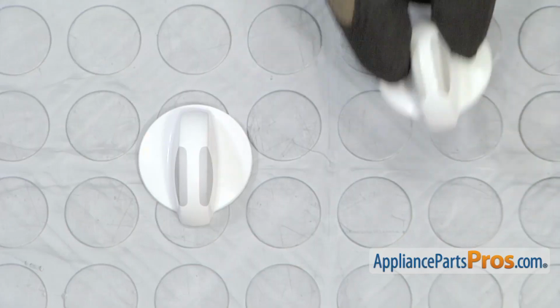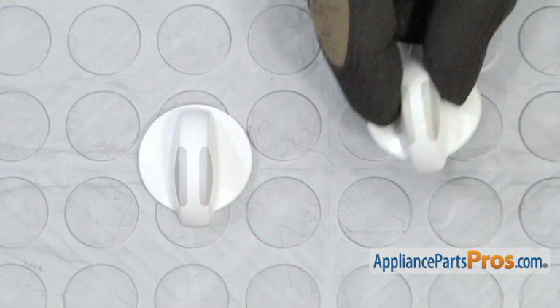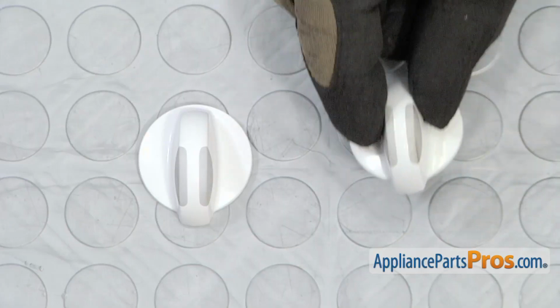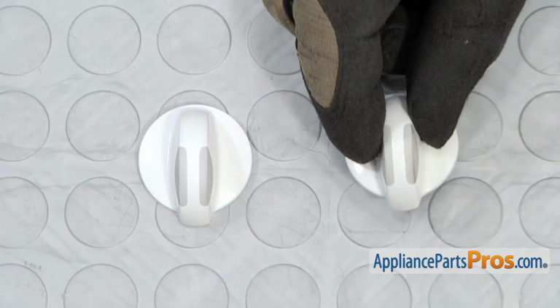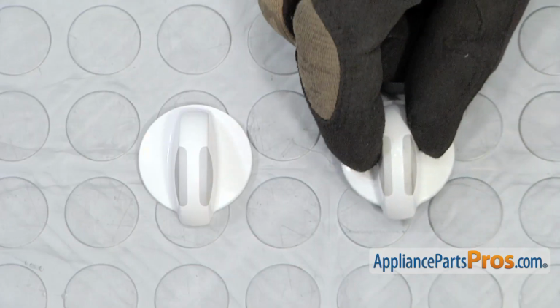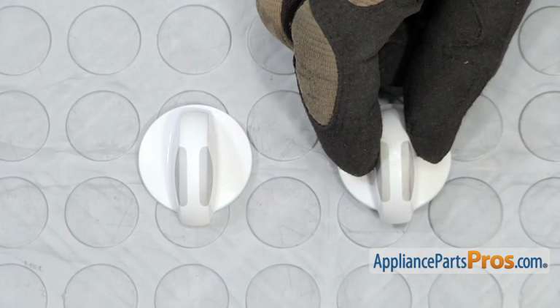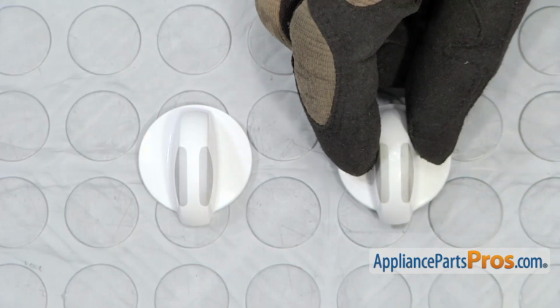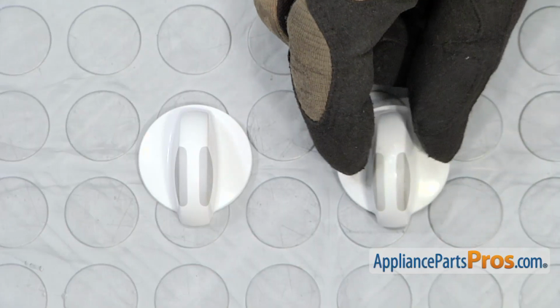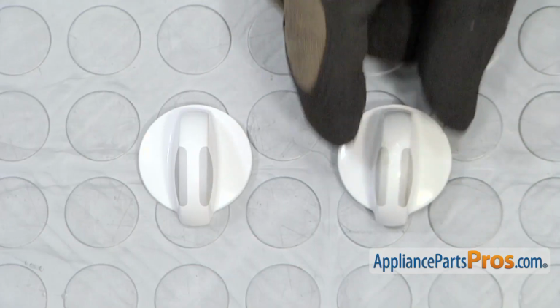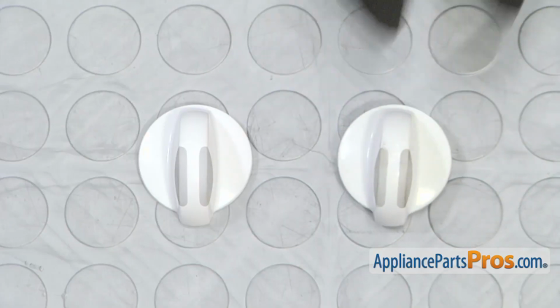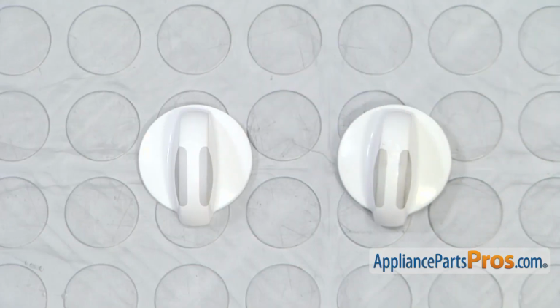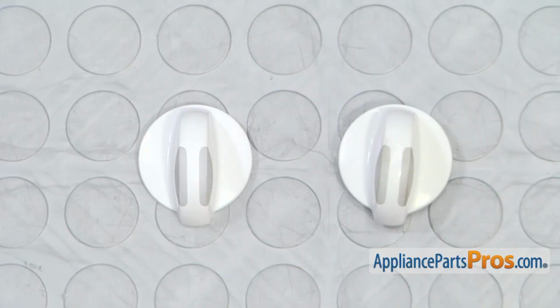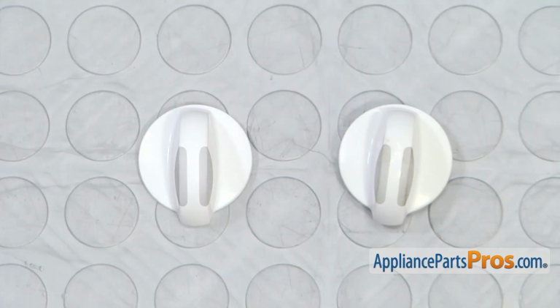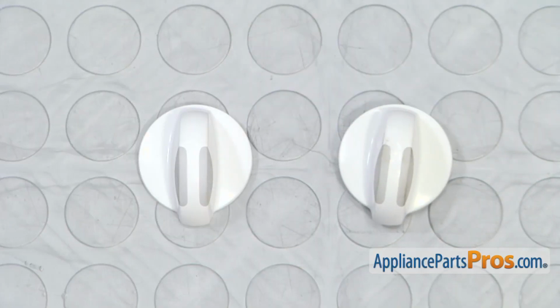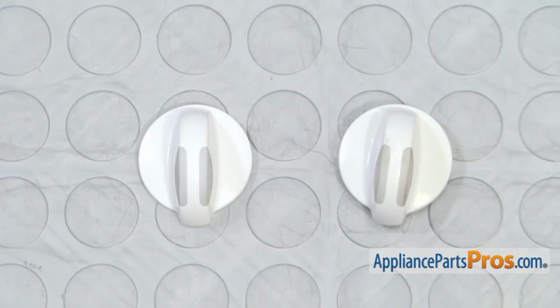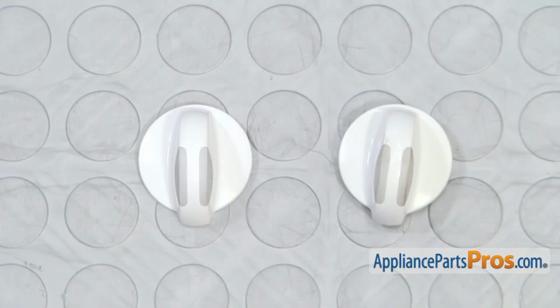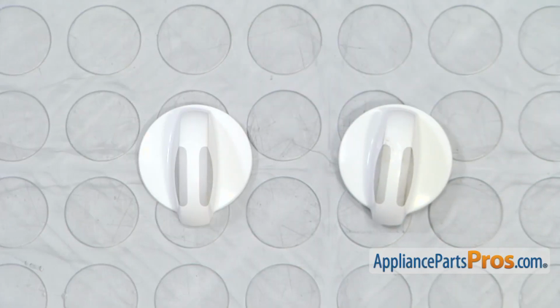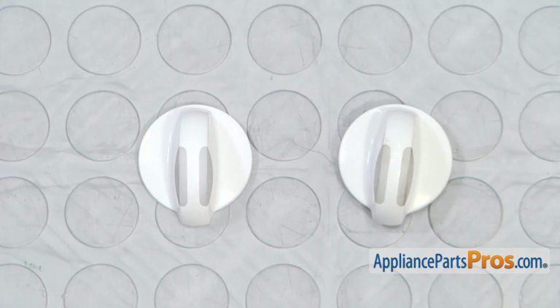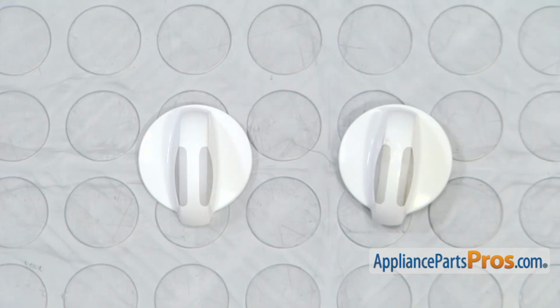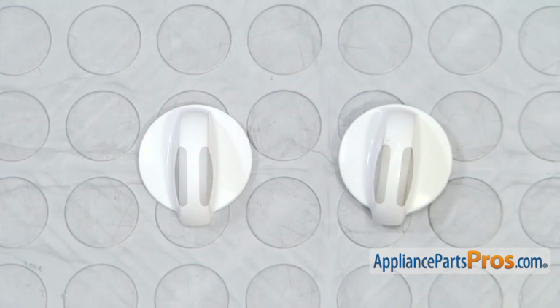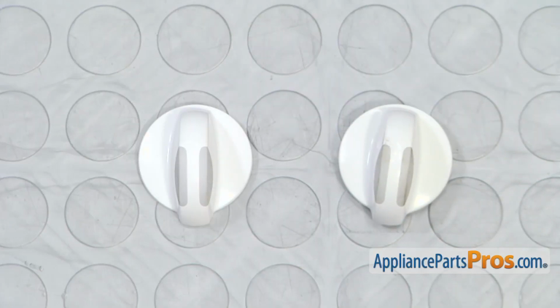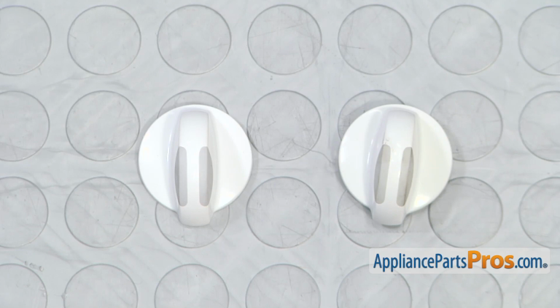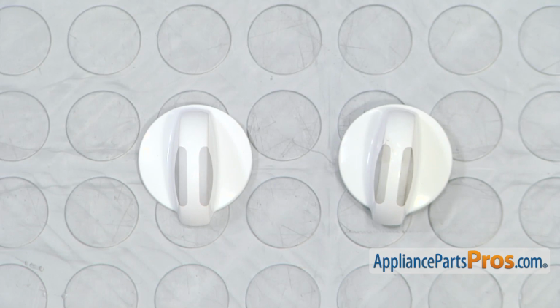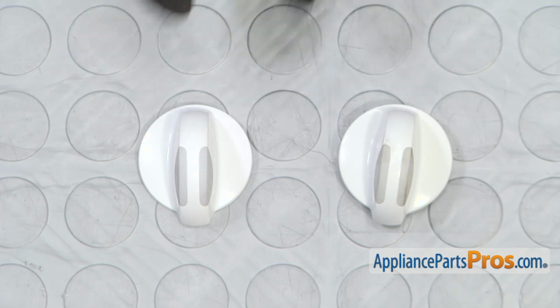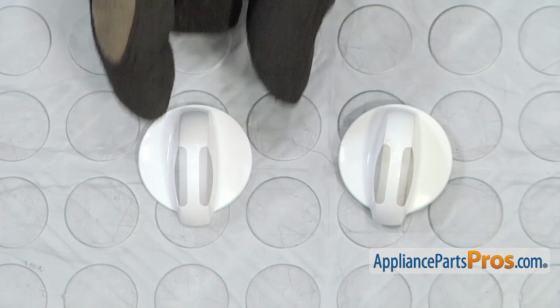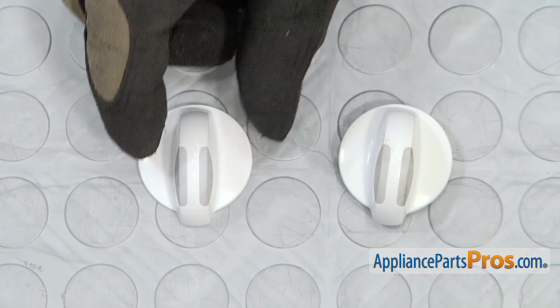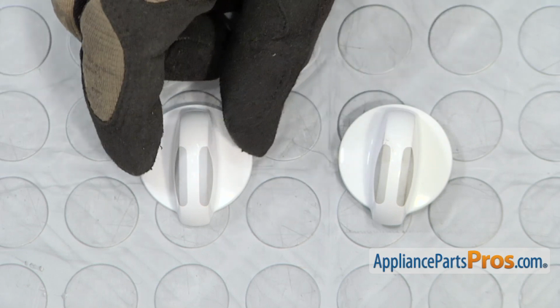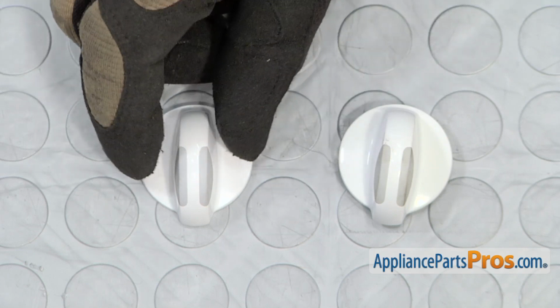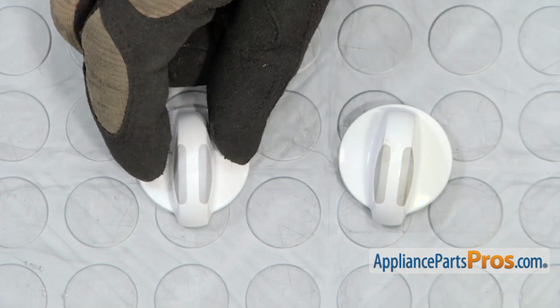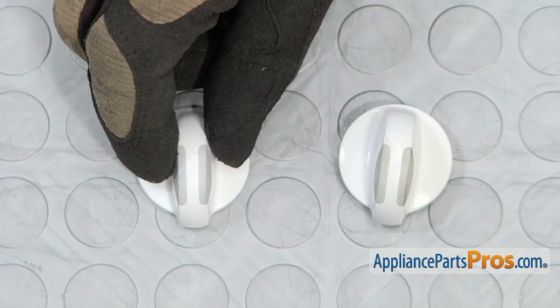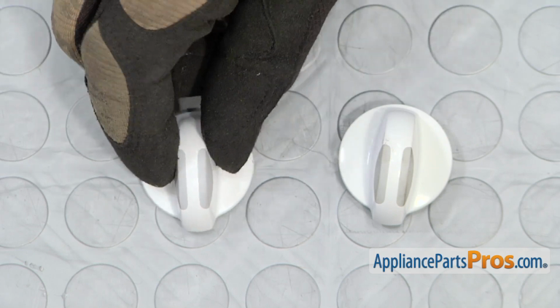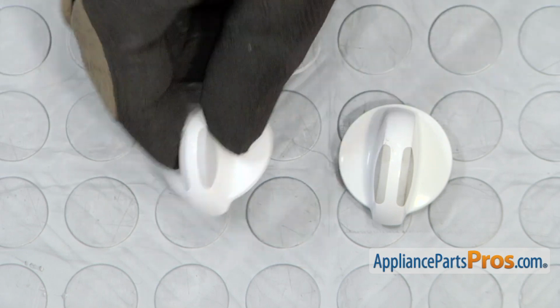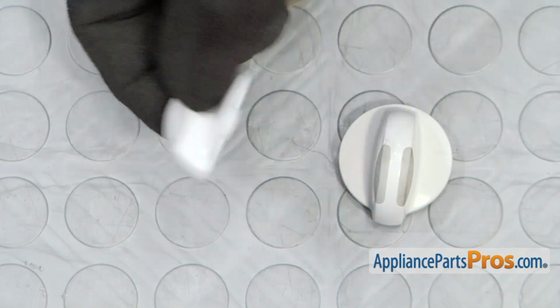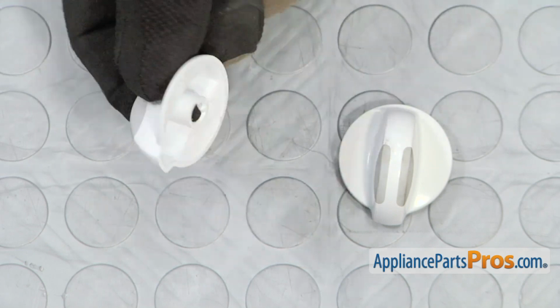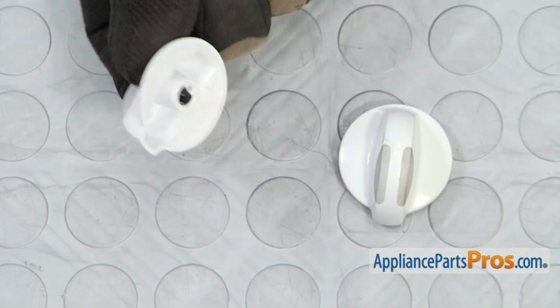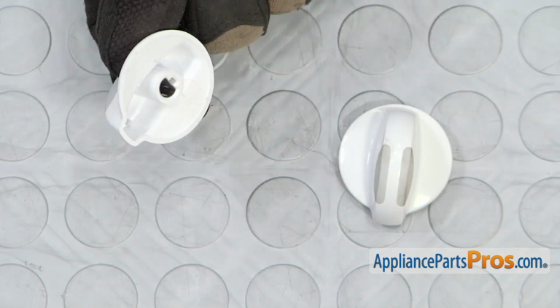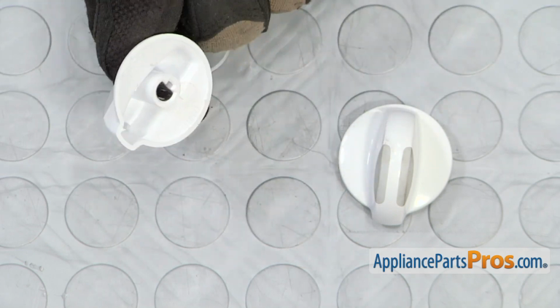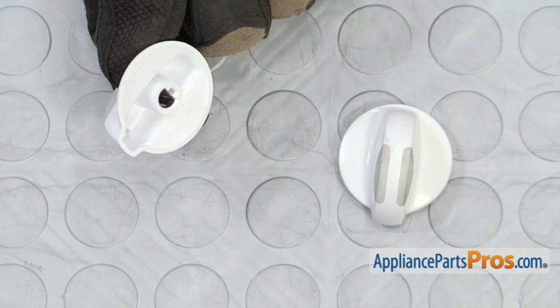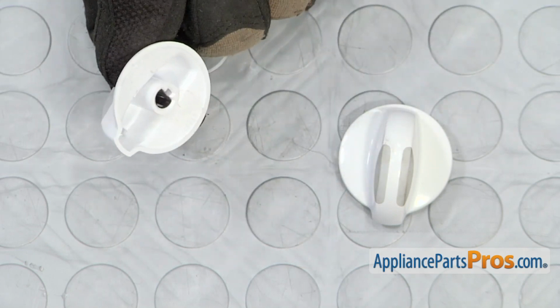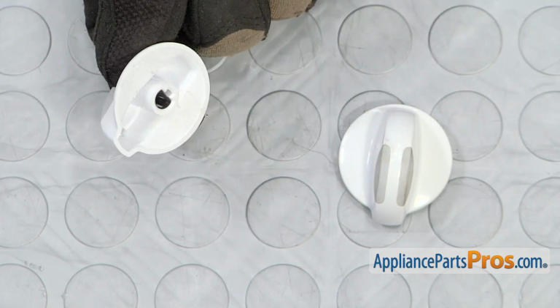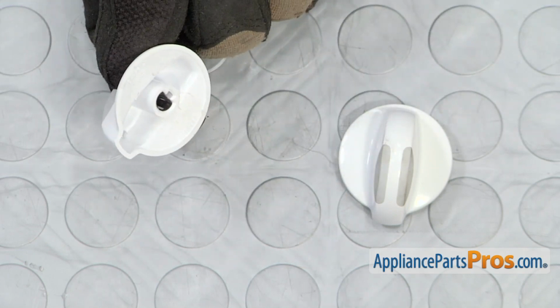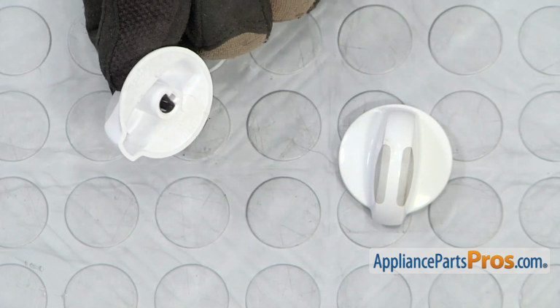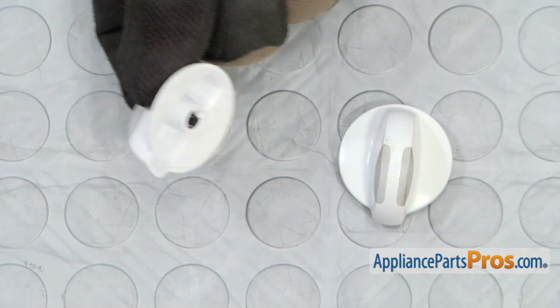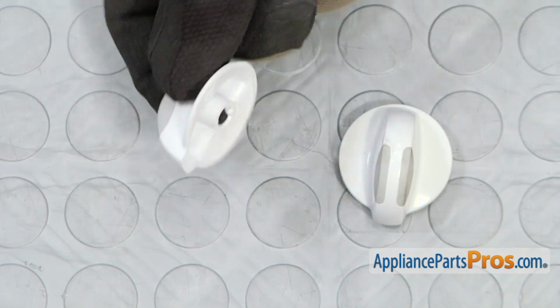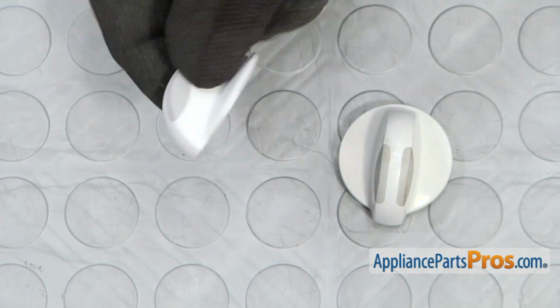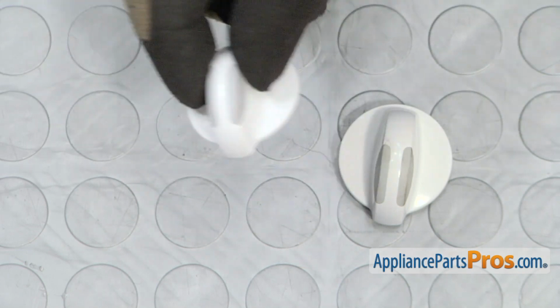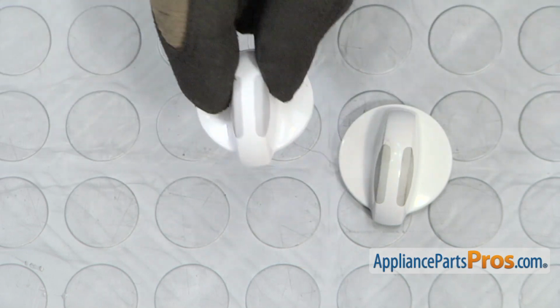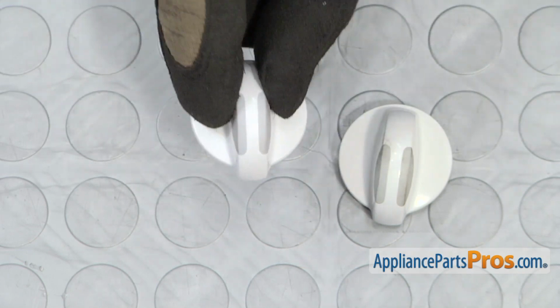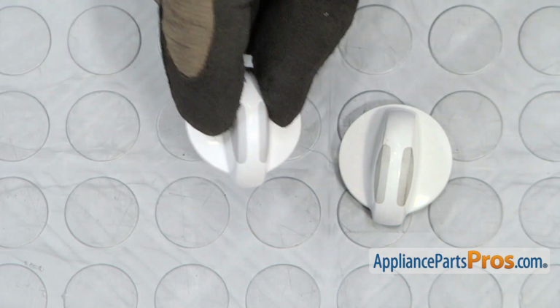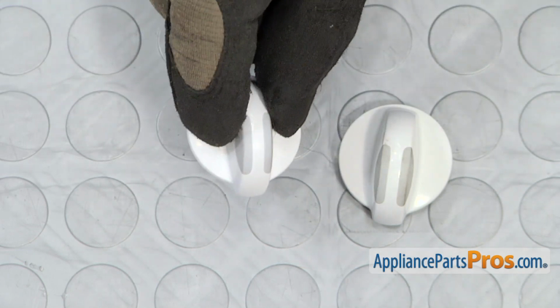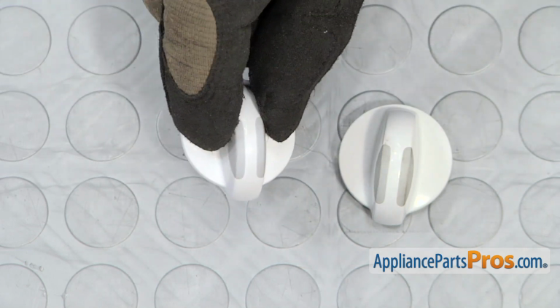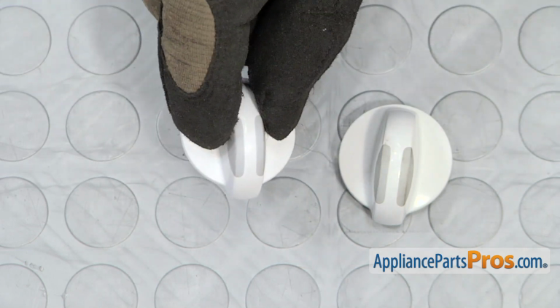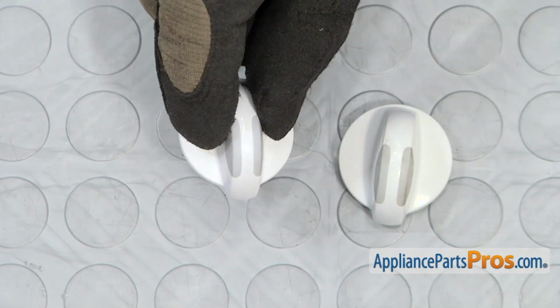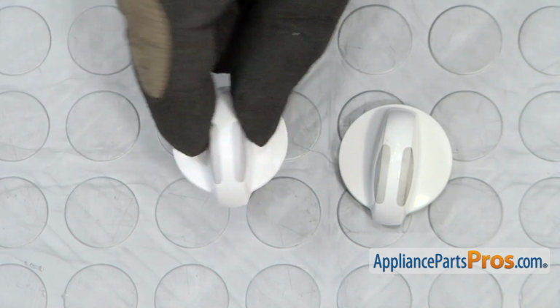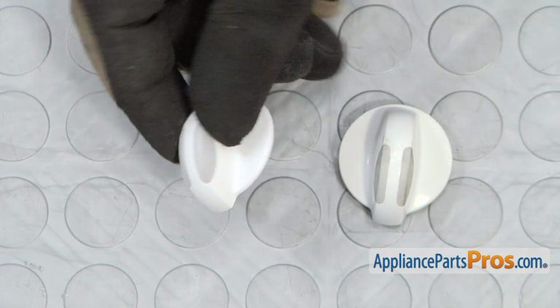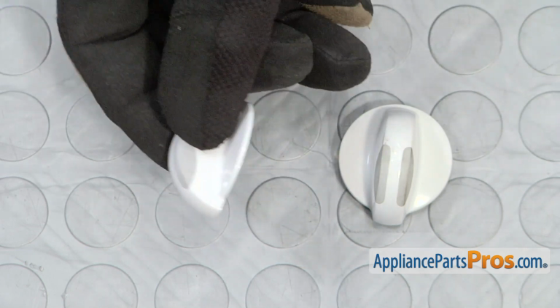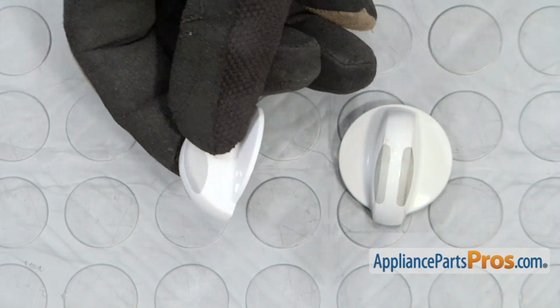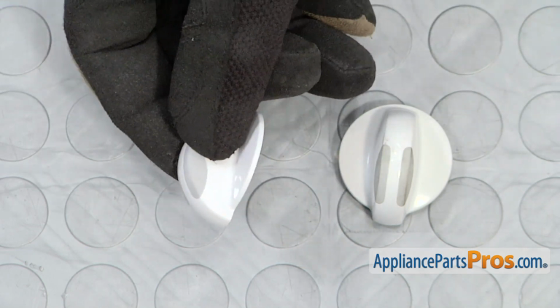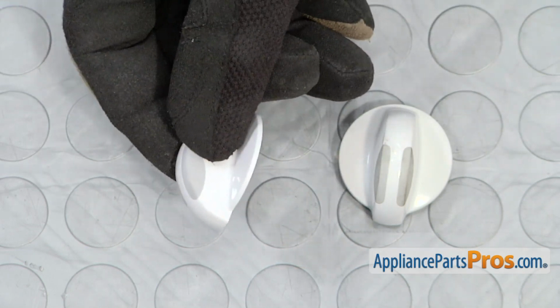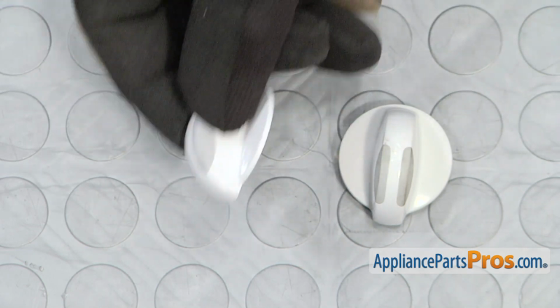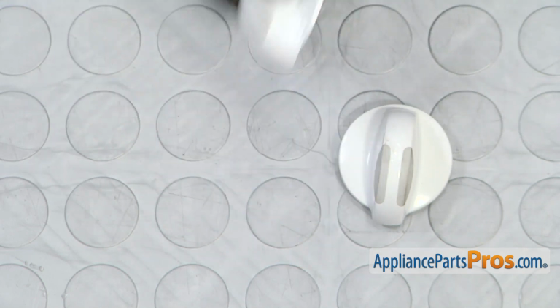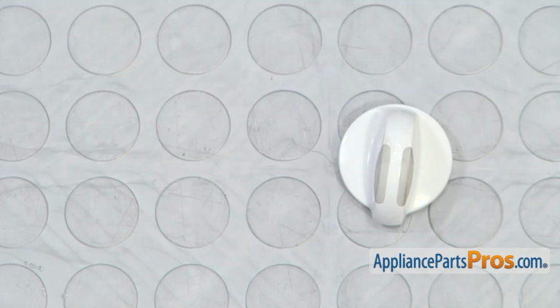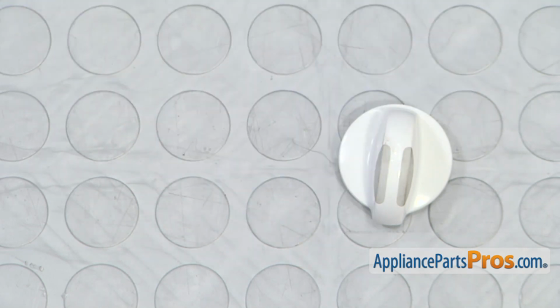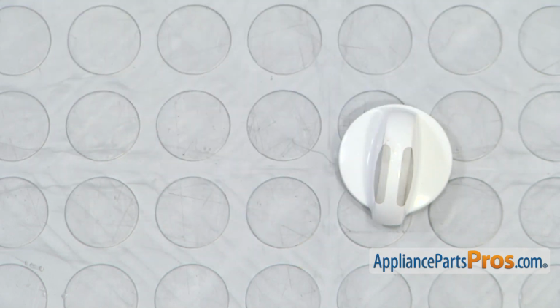Here's the old selector knob next to the new one. If you already have the new part, great. If not, you can get it from AppliancePartsPros.com.